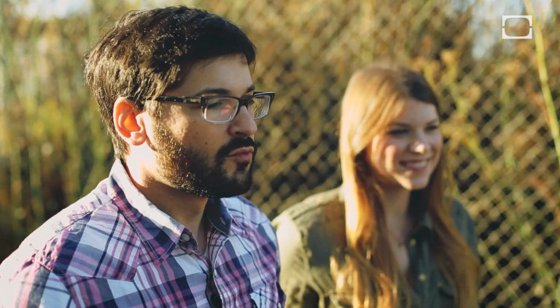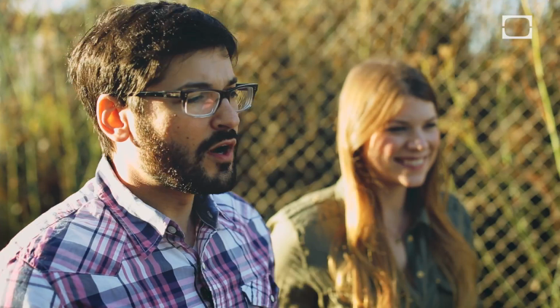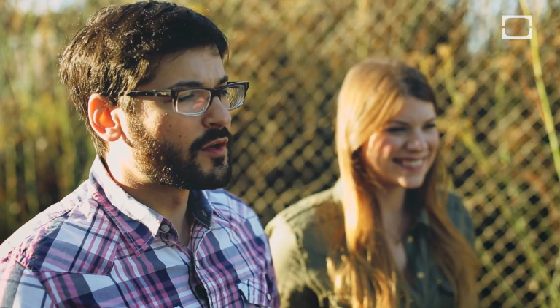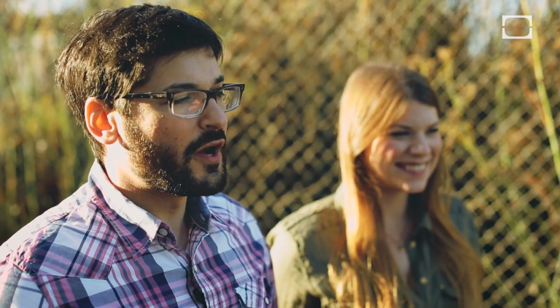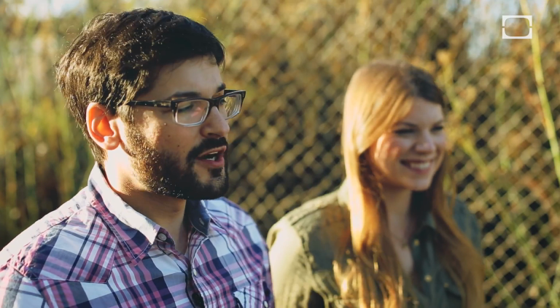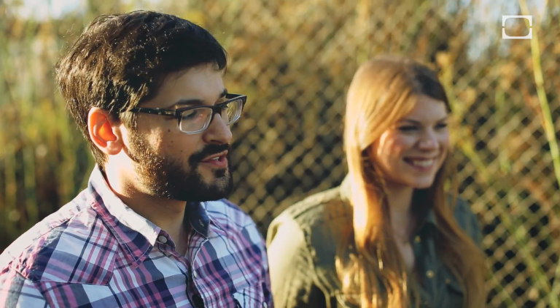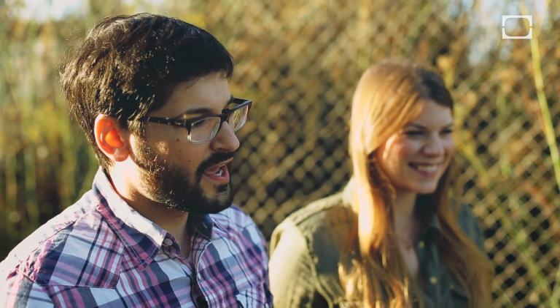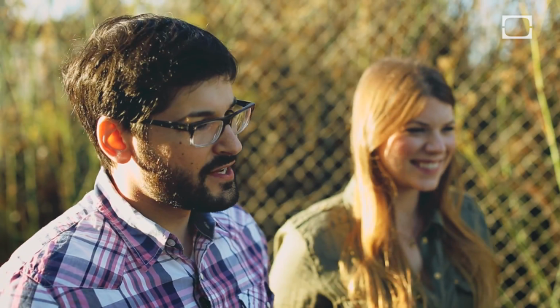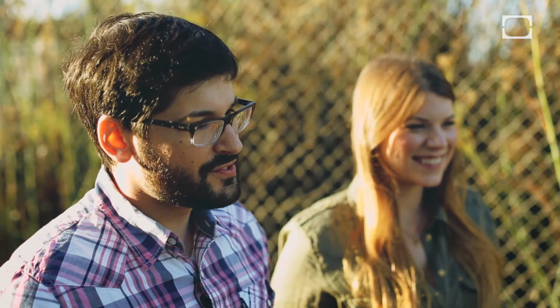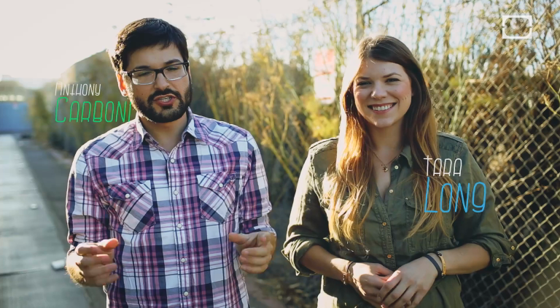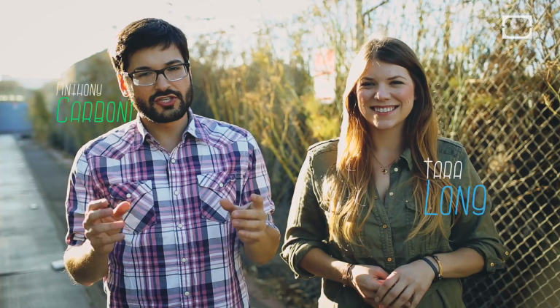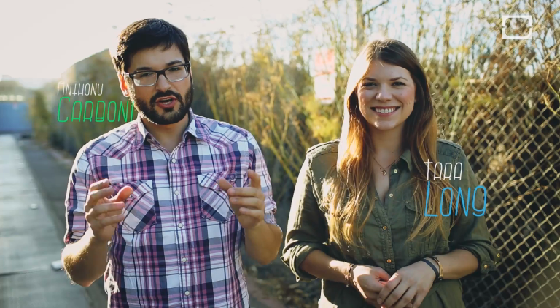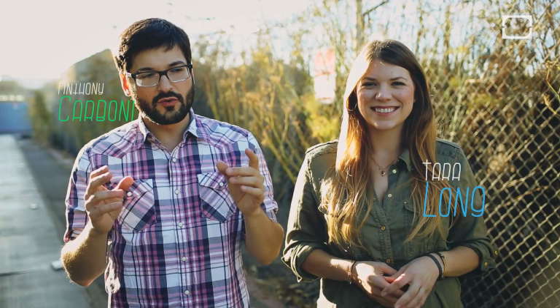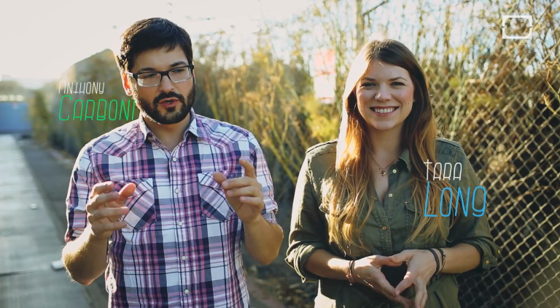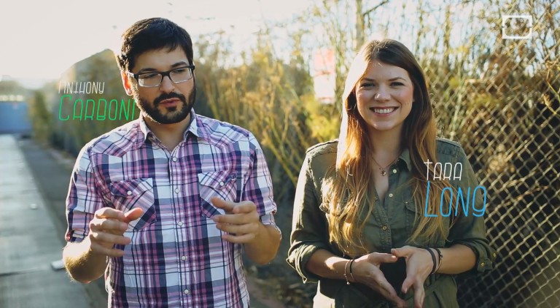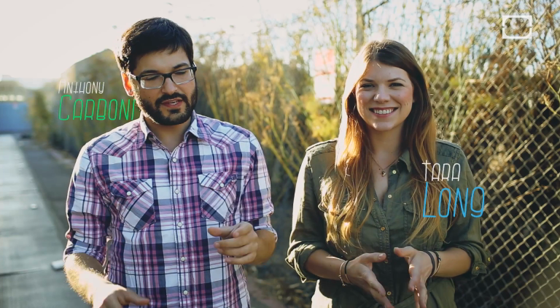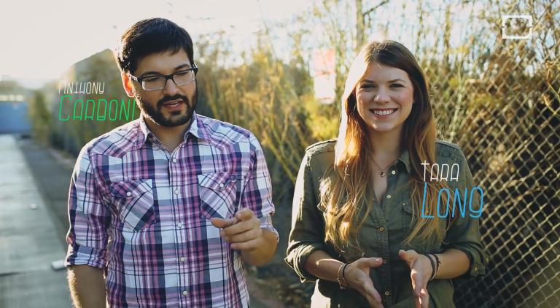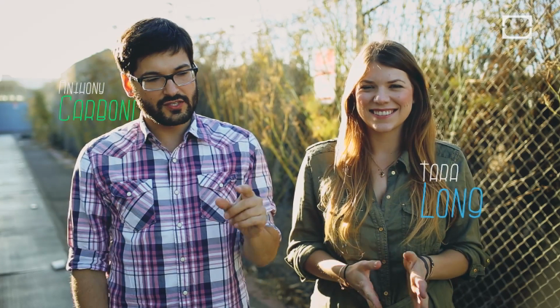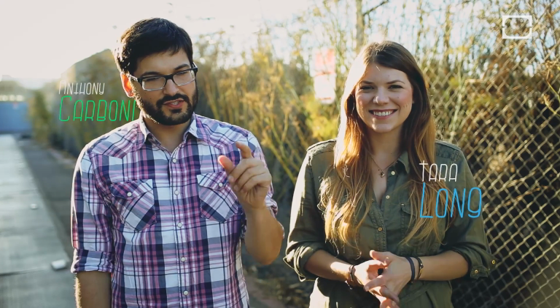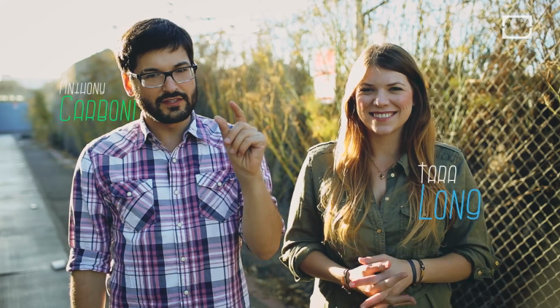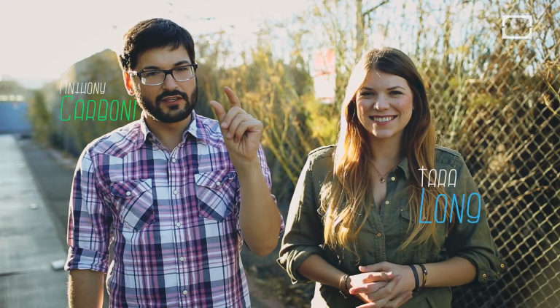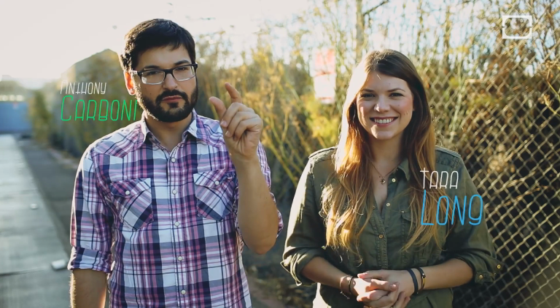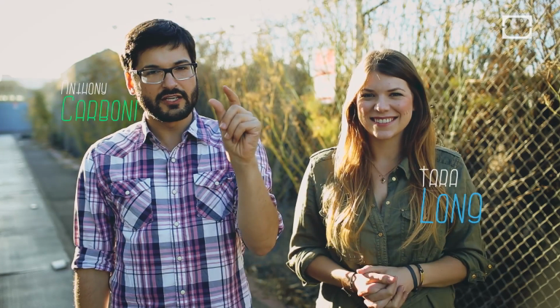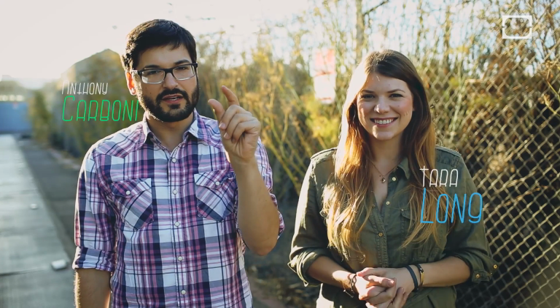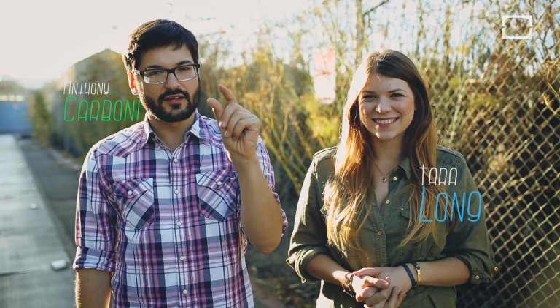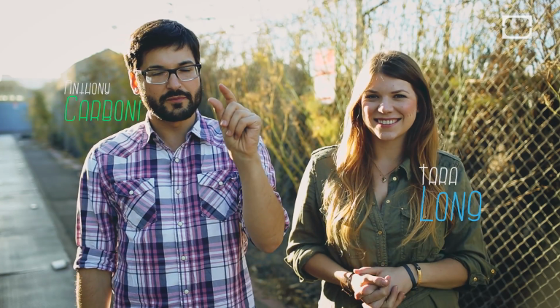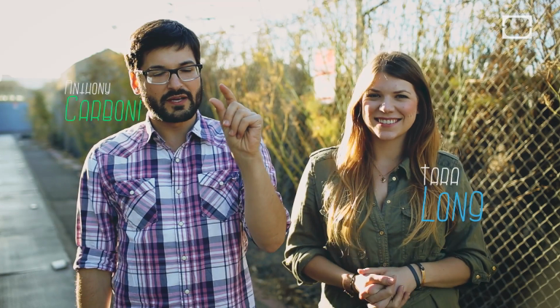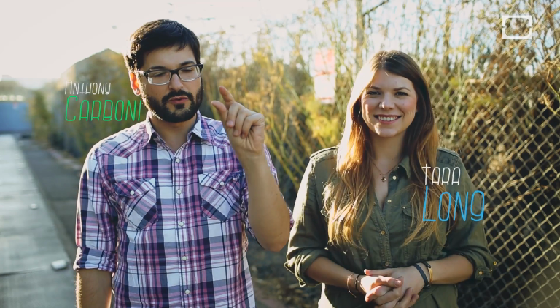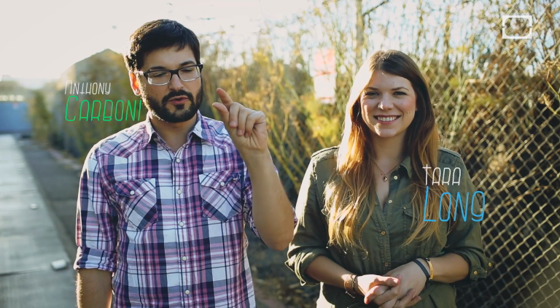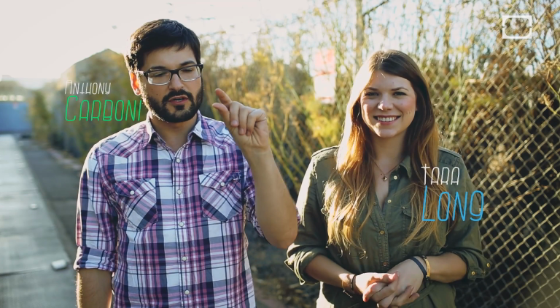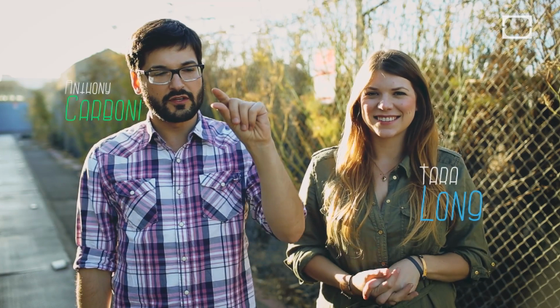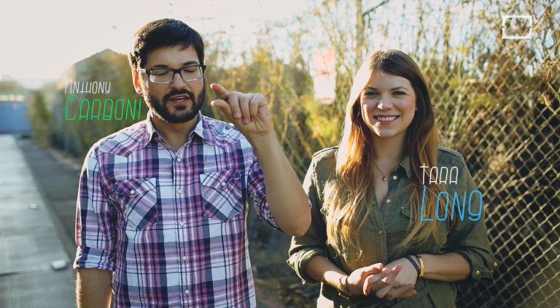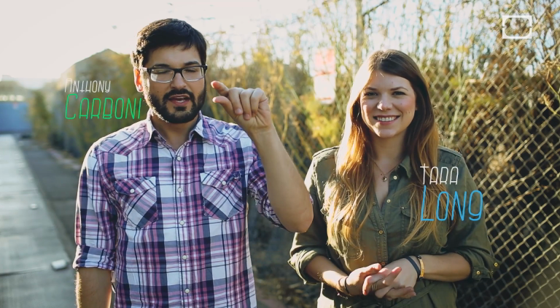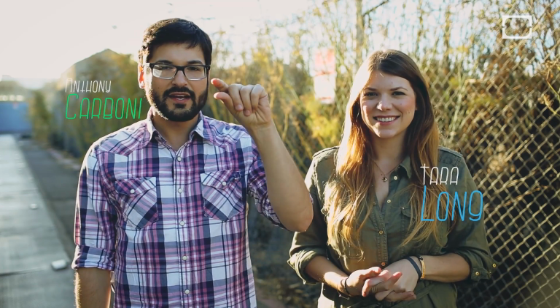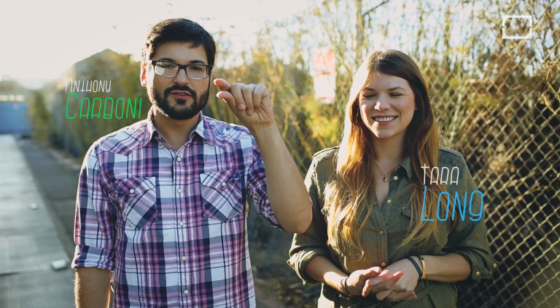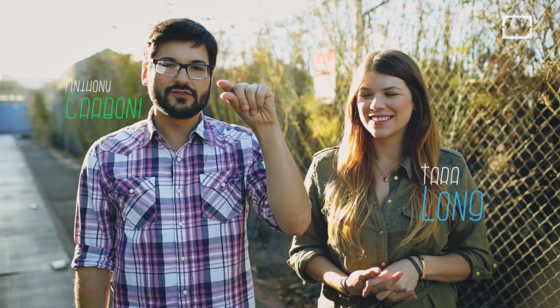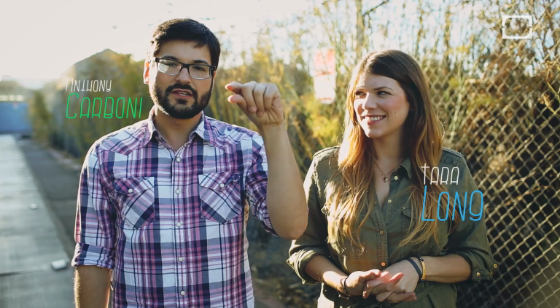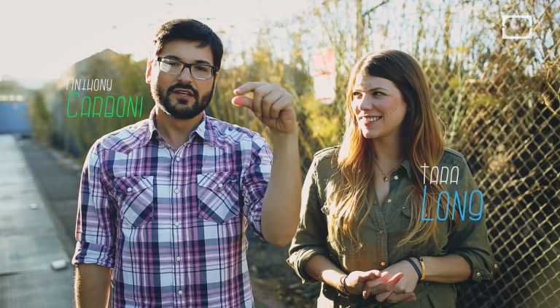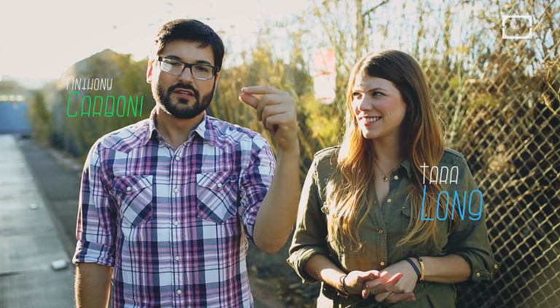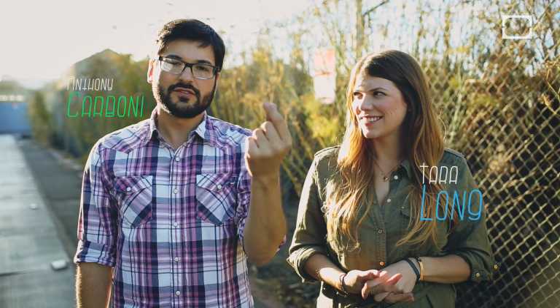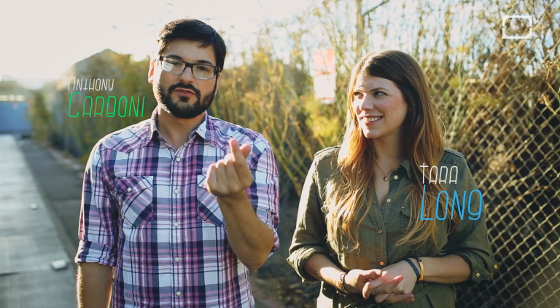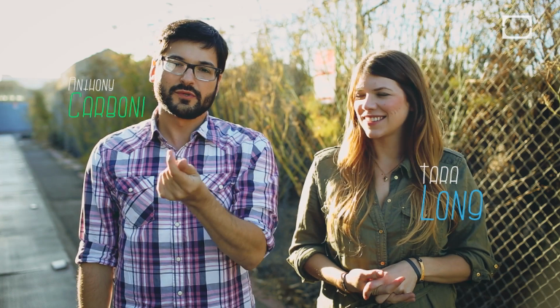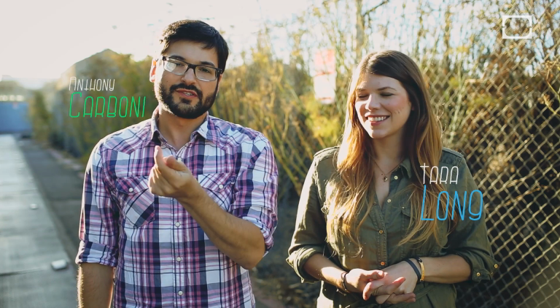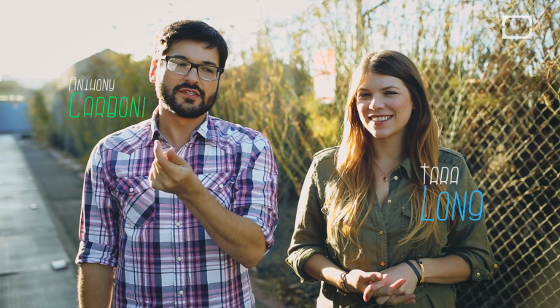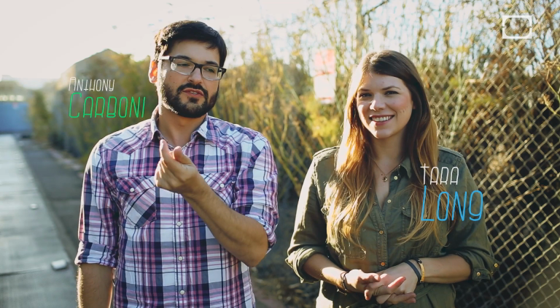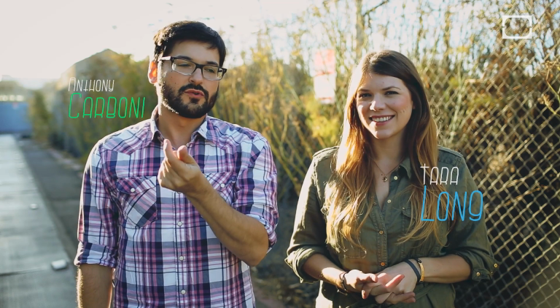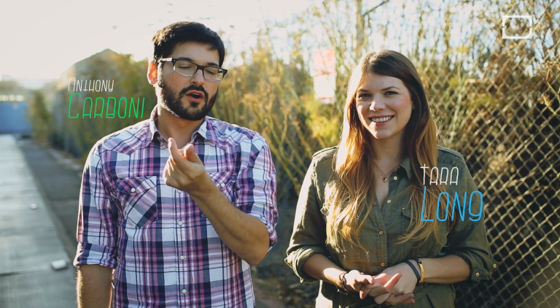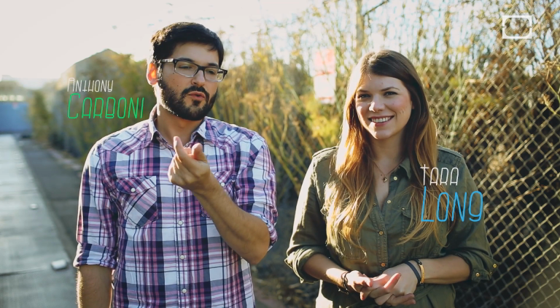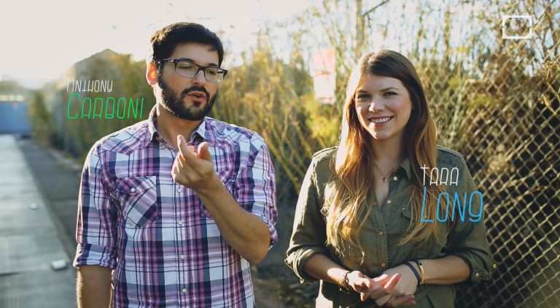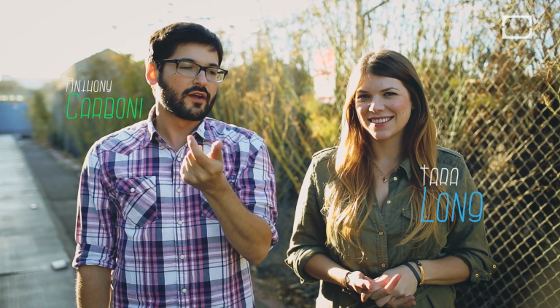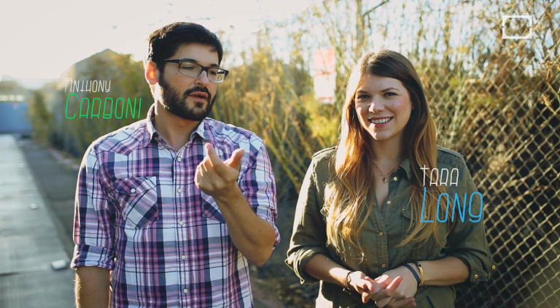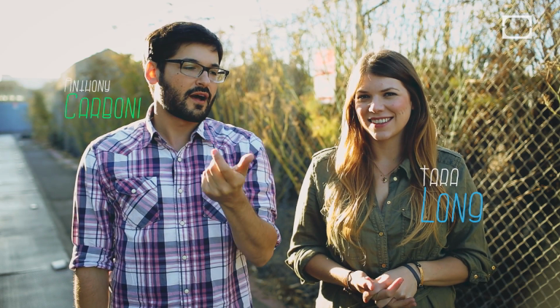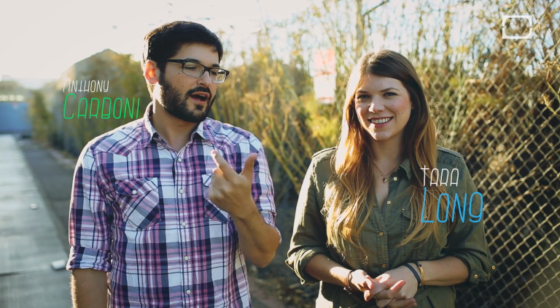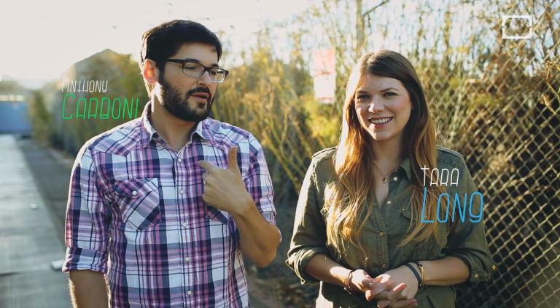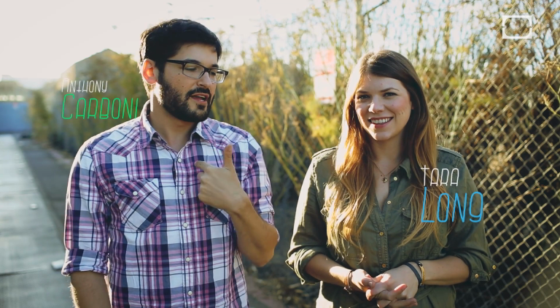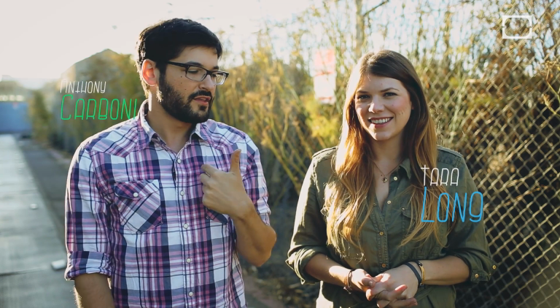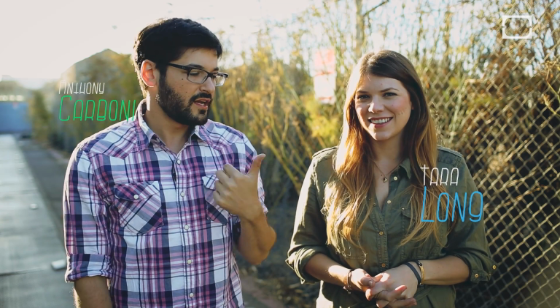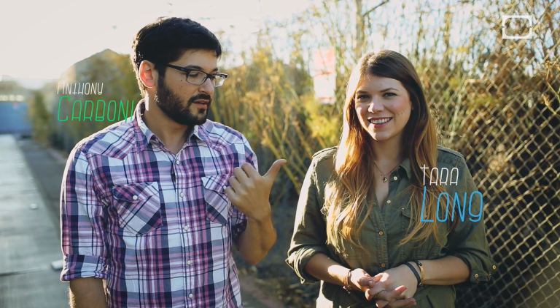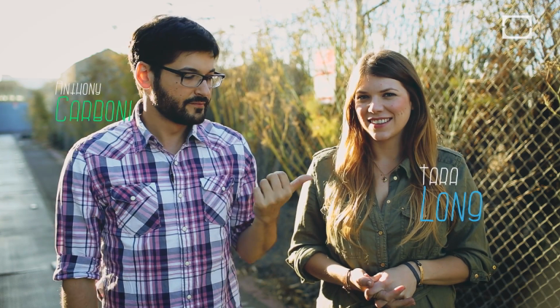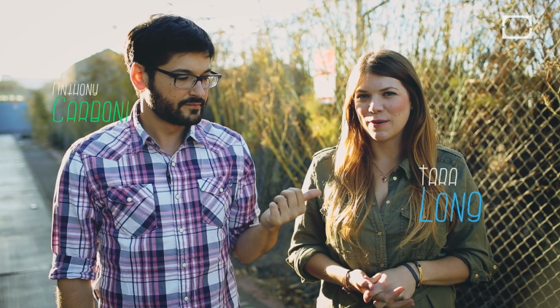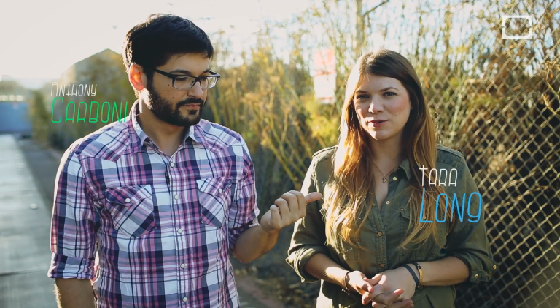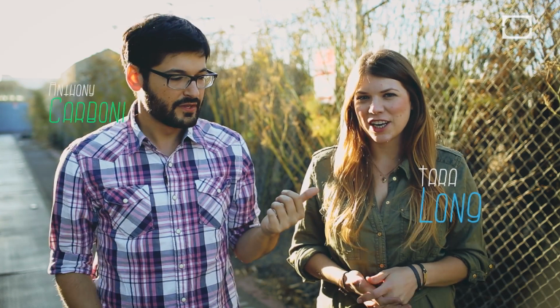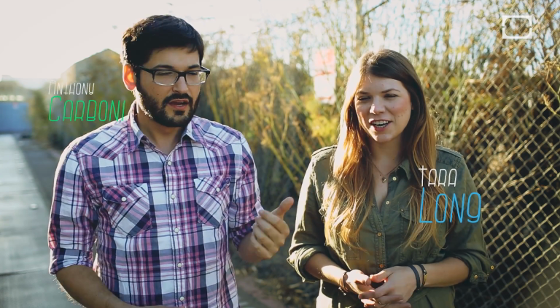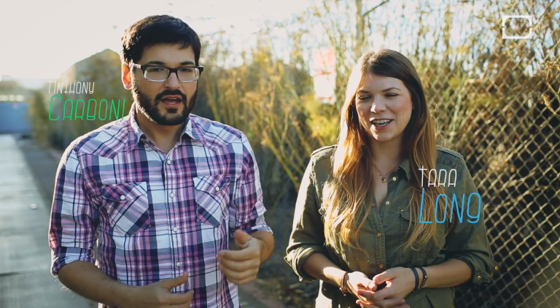Welcome to Hard Science, the show where we take just a little bit of knowledge about the world and use it to twist it to our whim. I'm Anthony. I'm Tara.